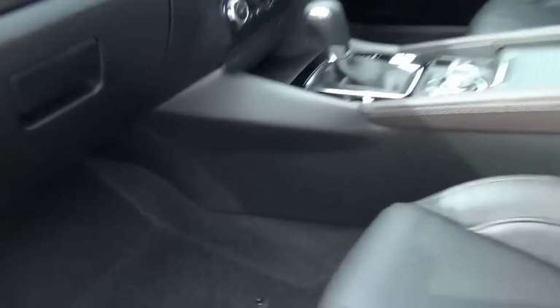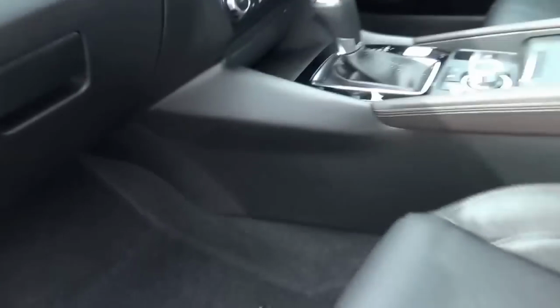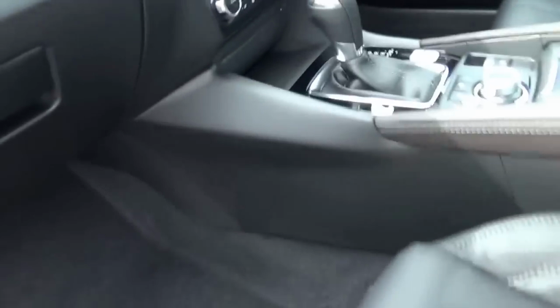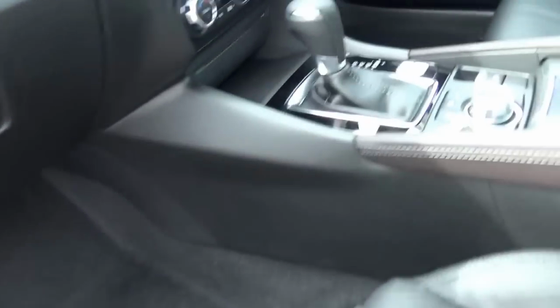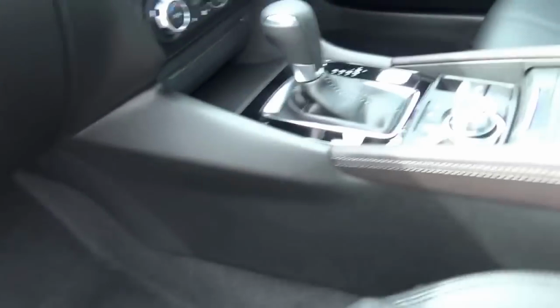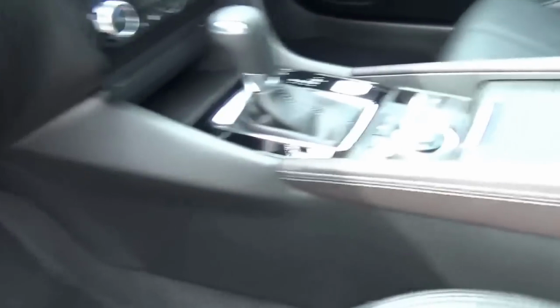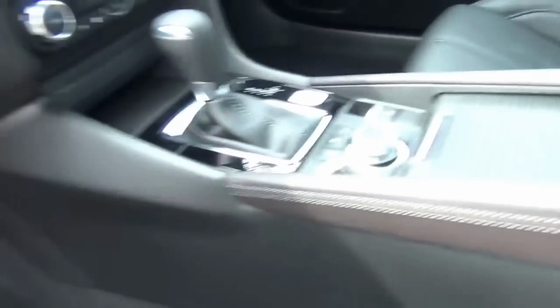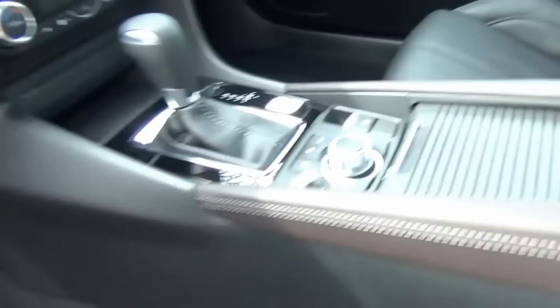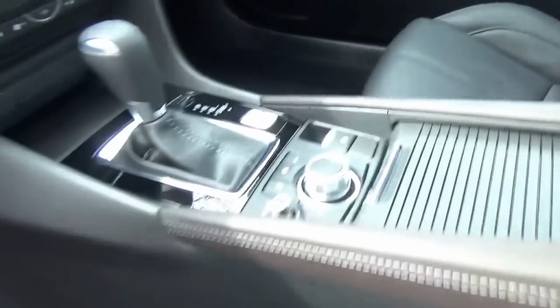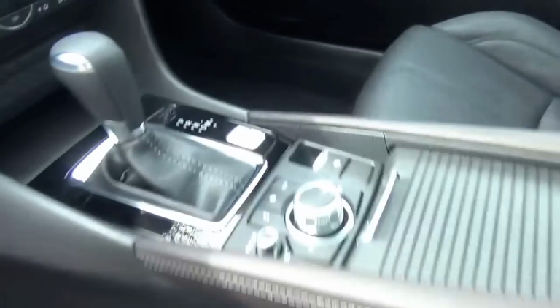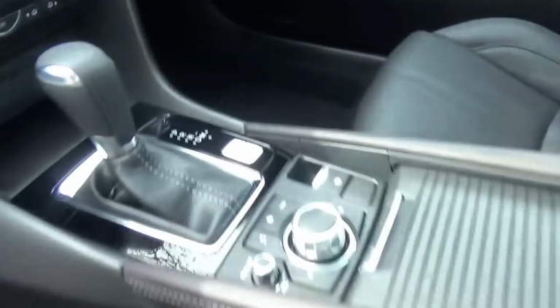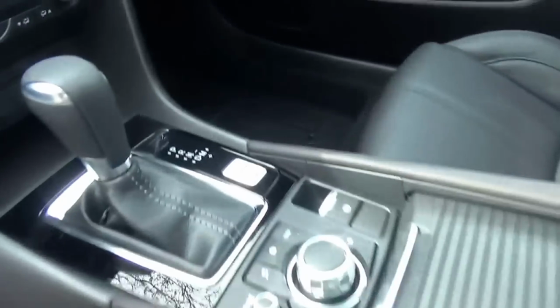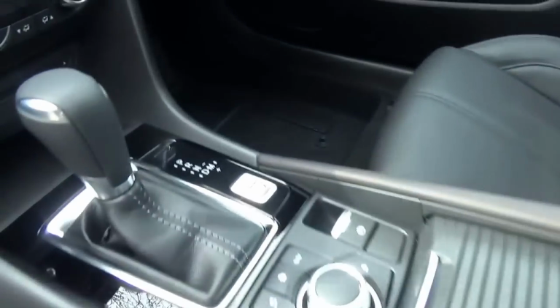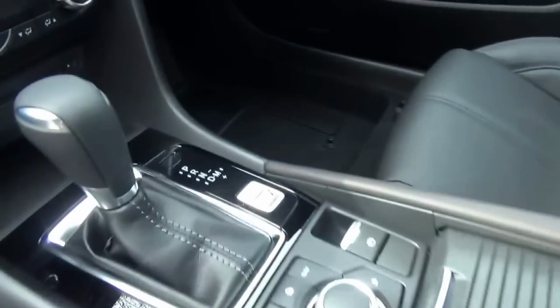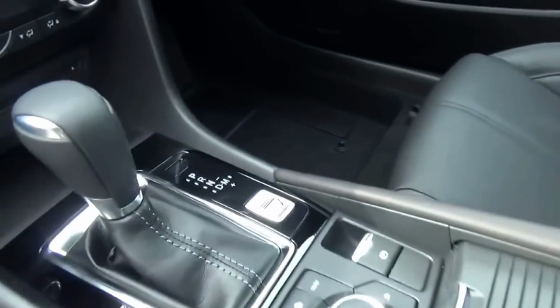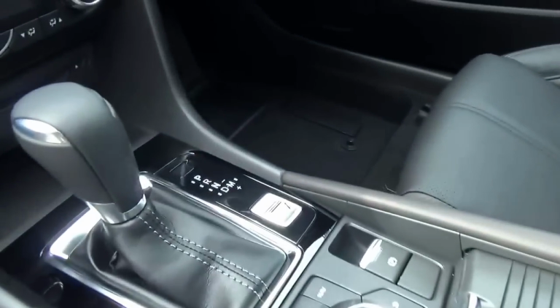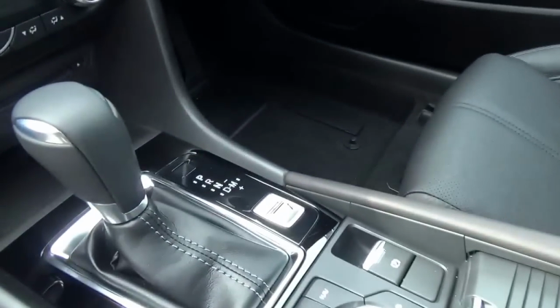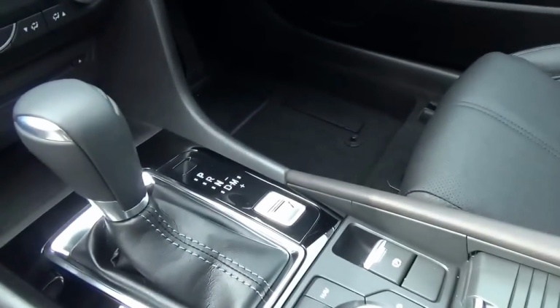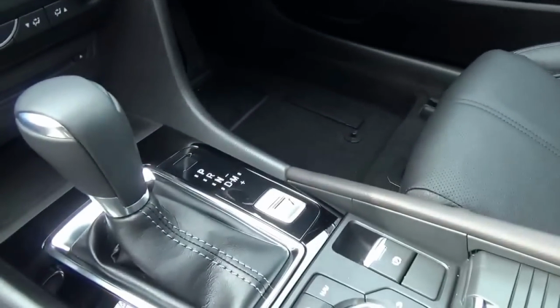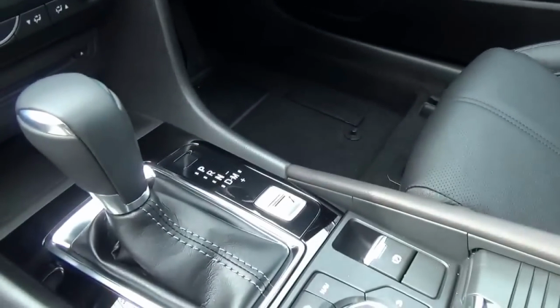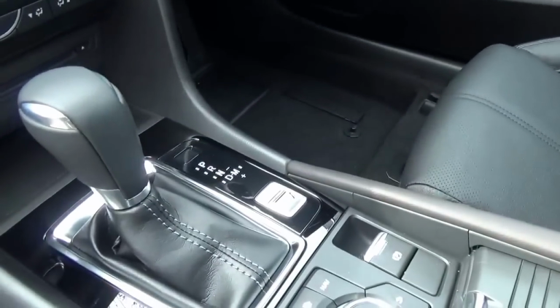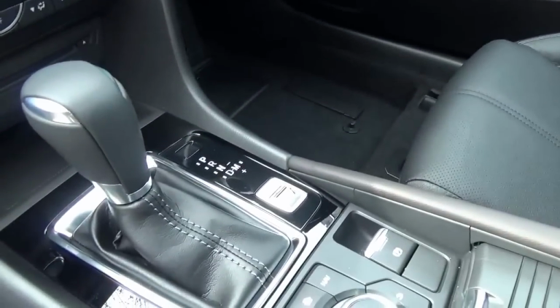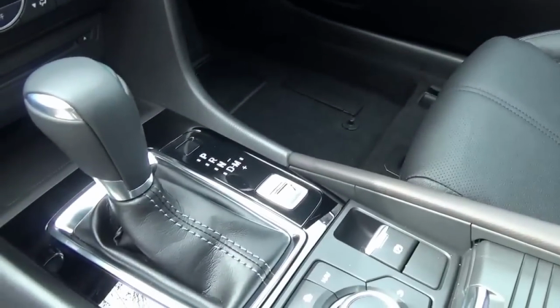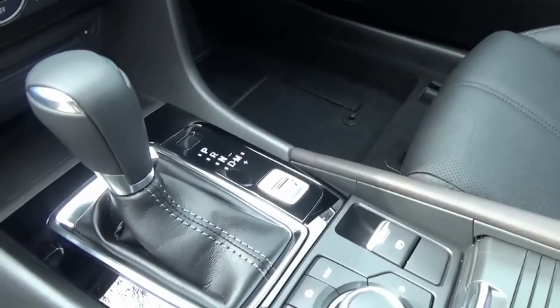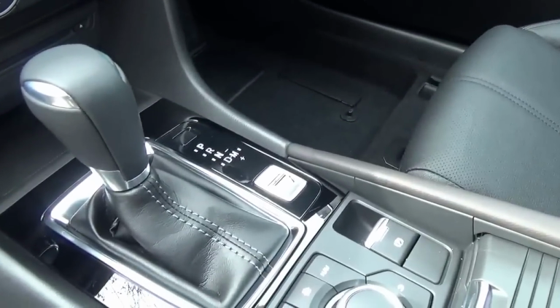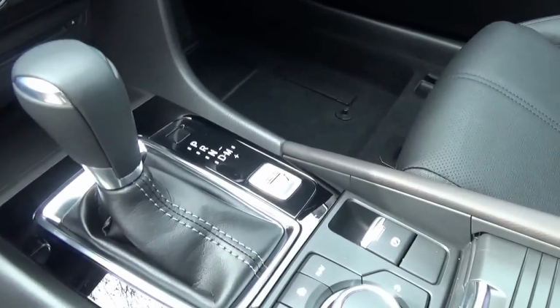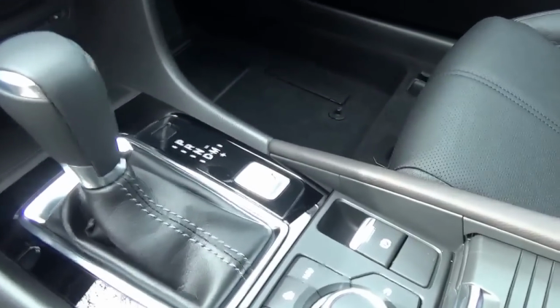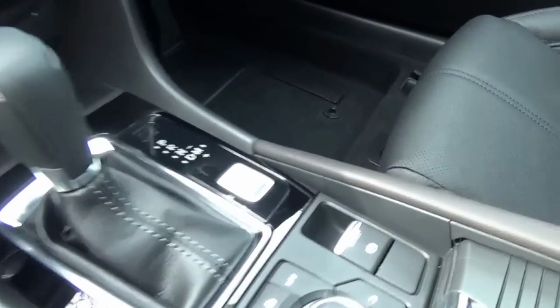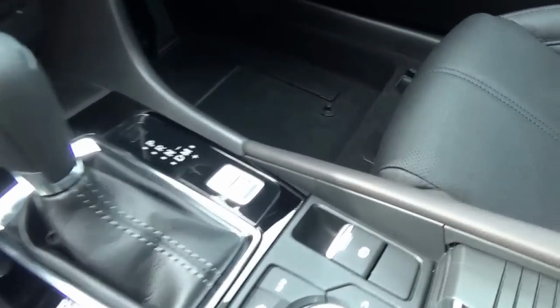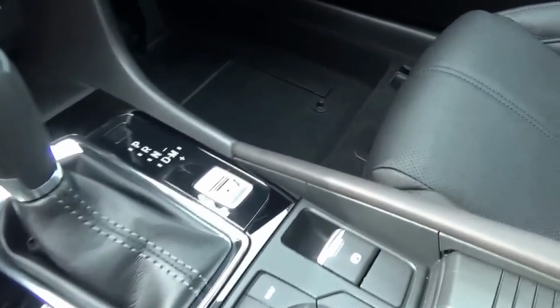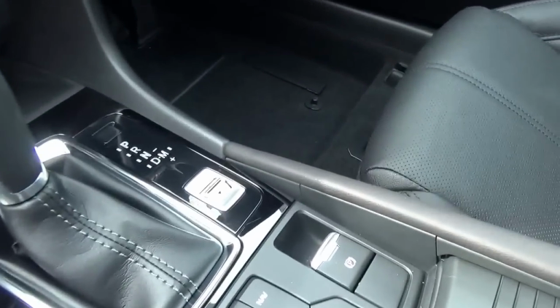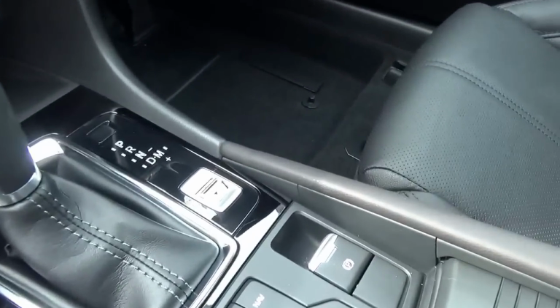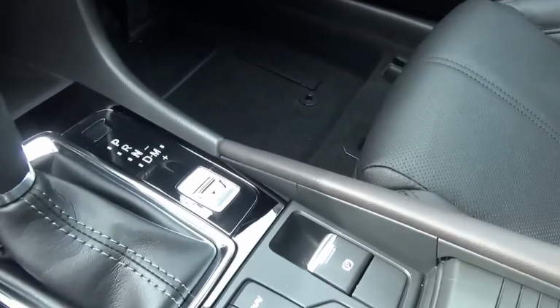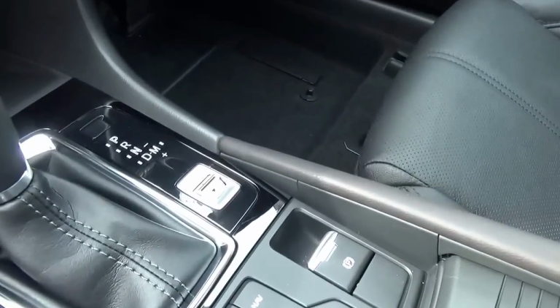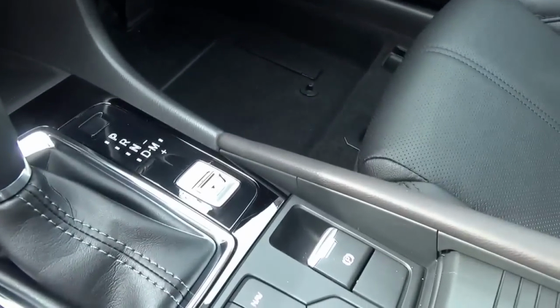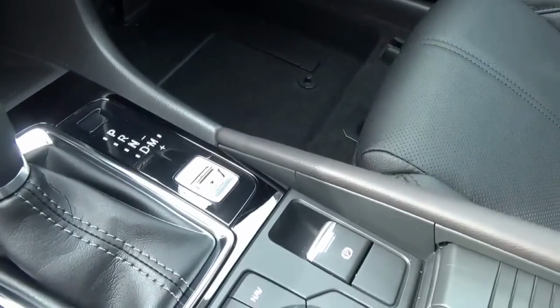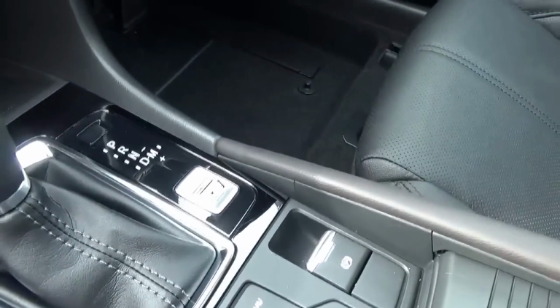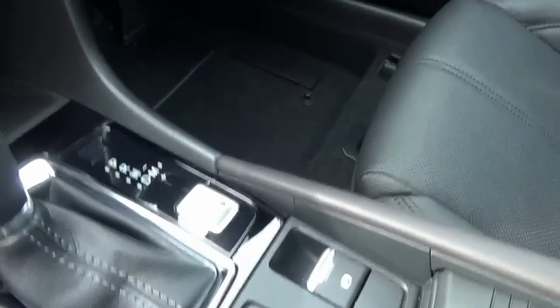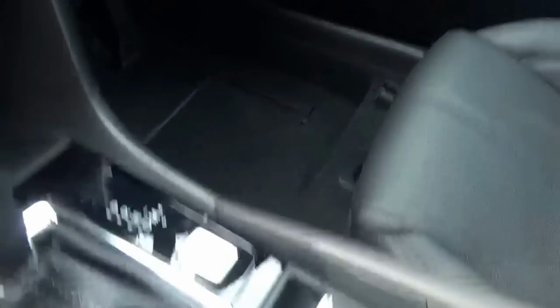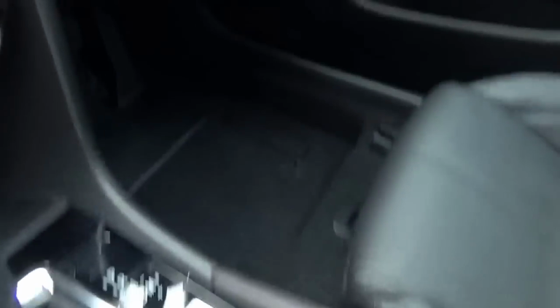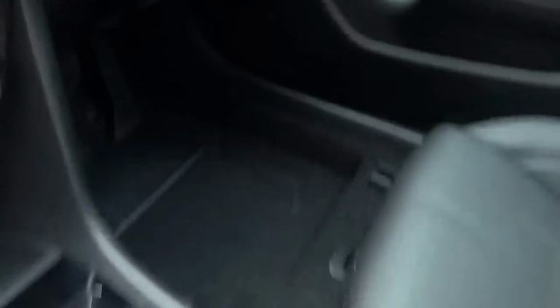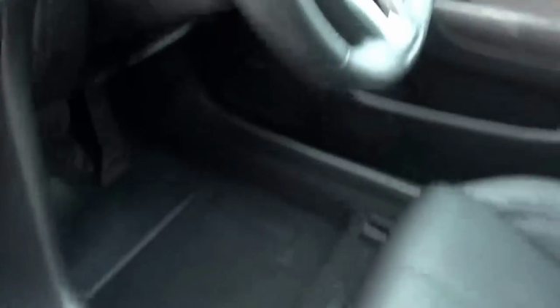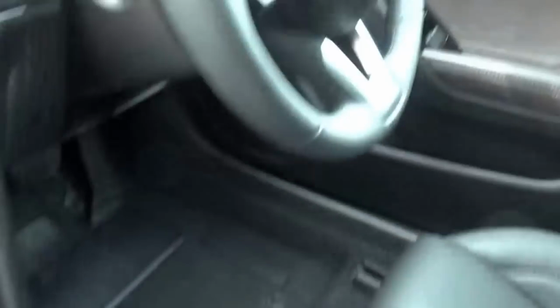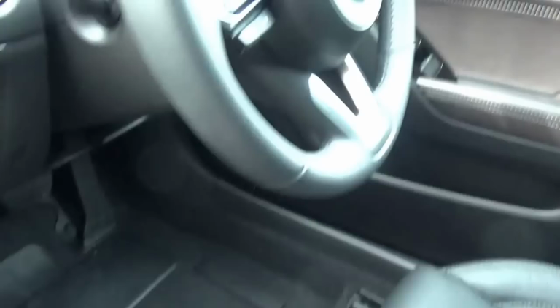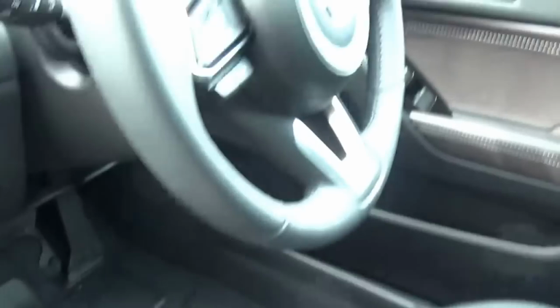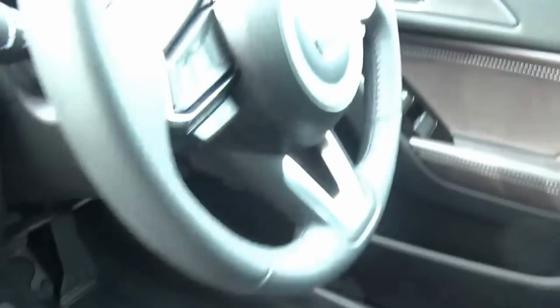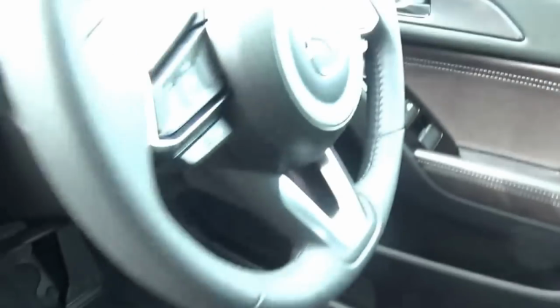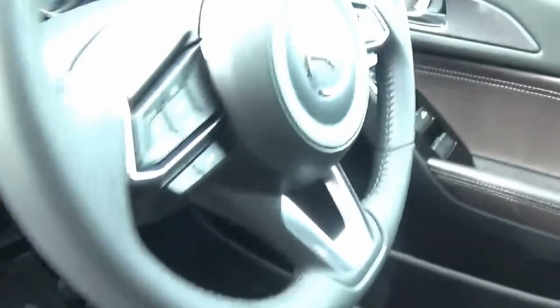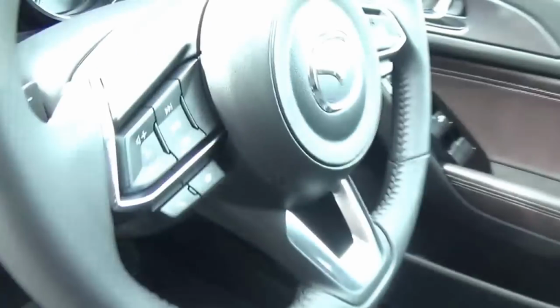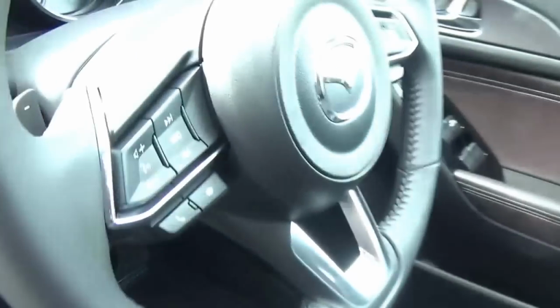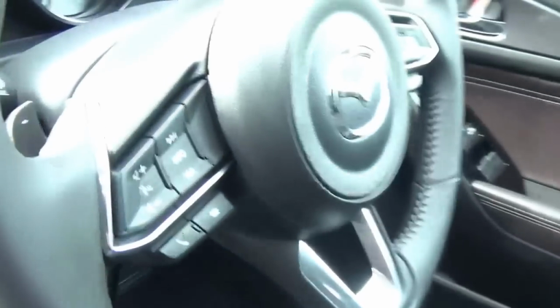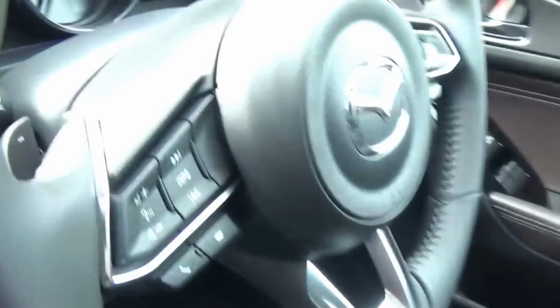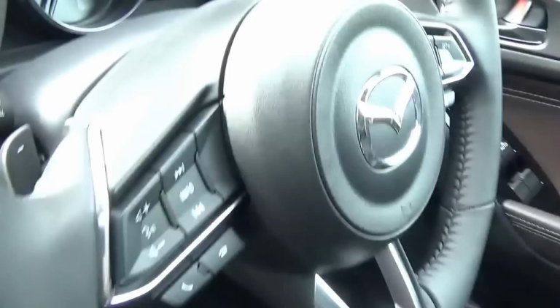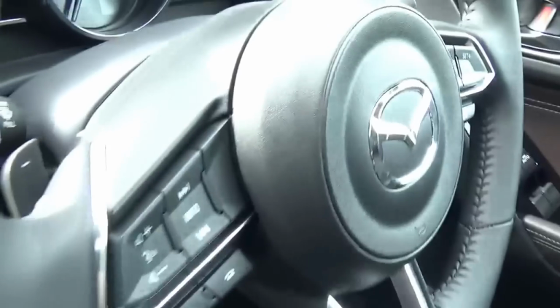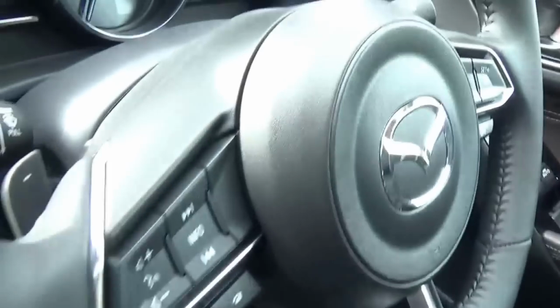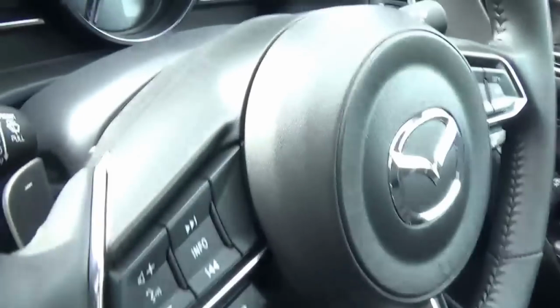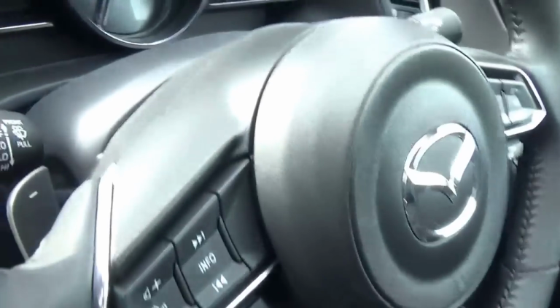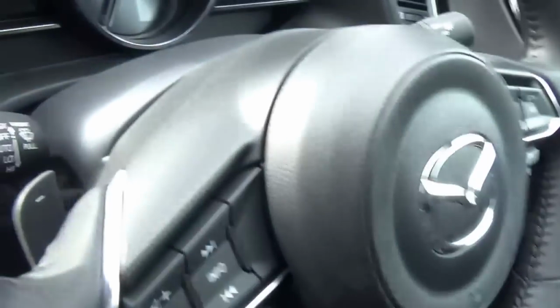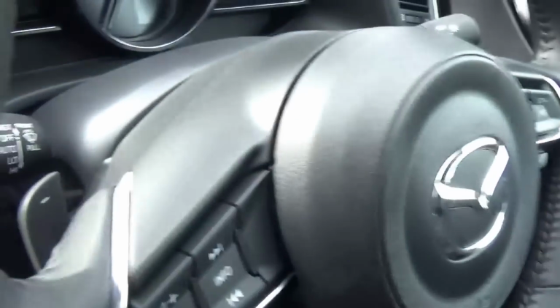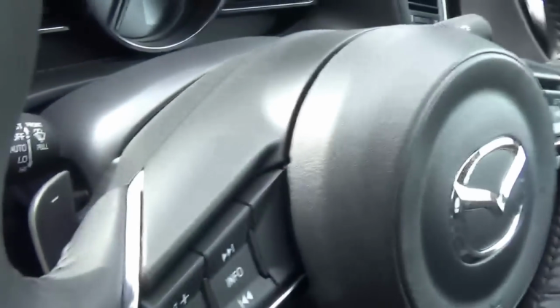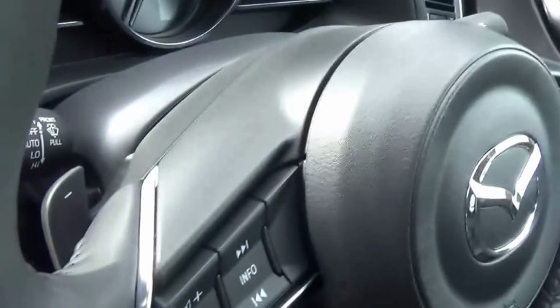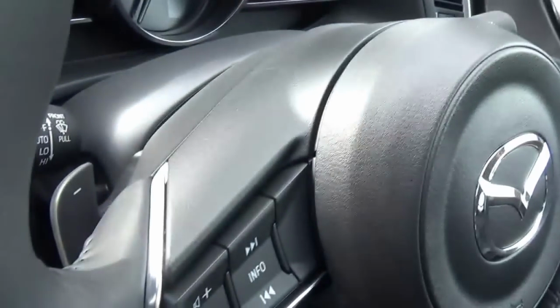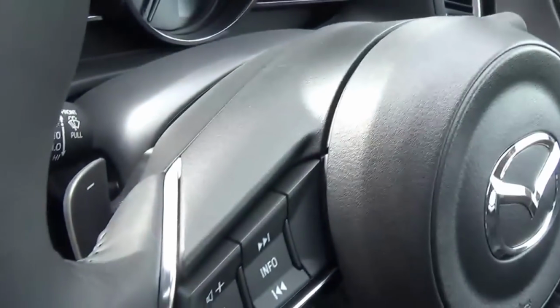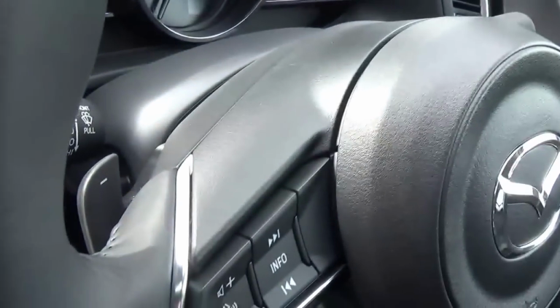6-speed Tiptronic Auto. We also have Sport mode. Paddle shift is also on the steering wheel.